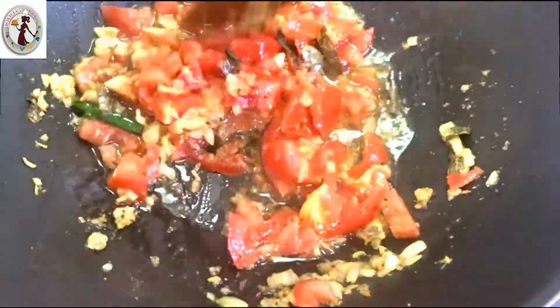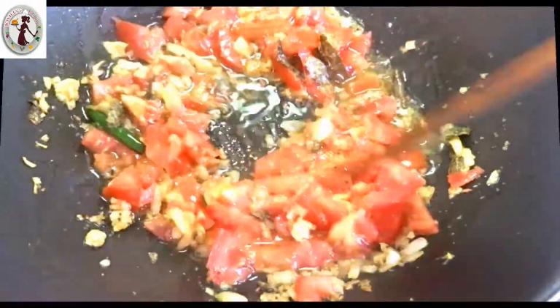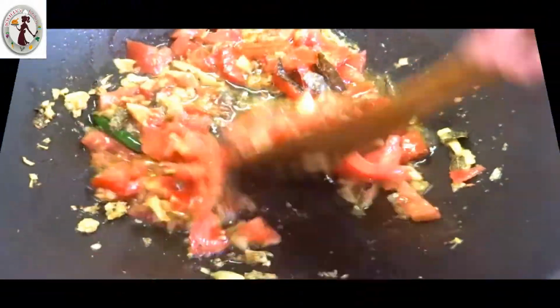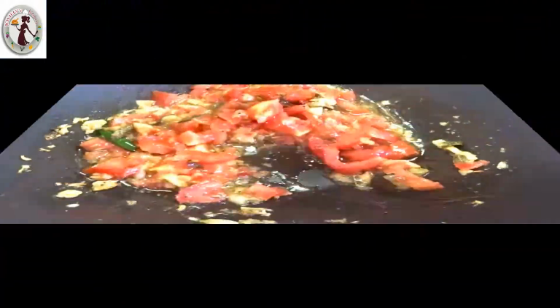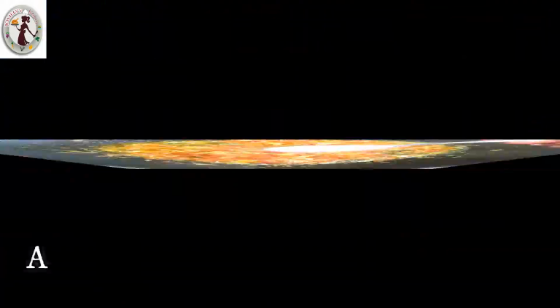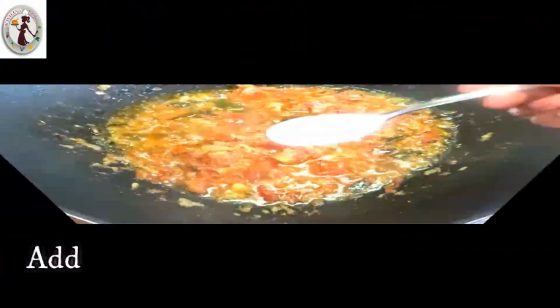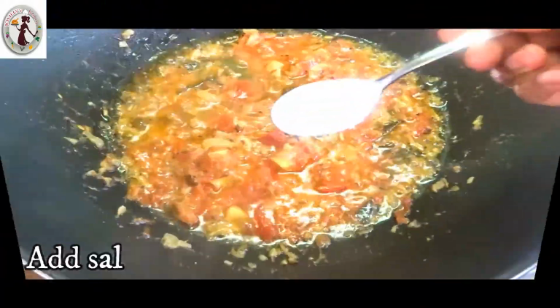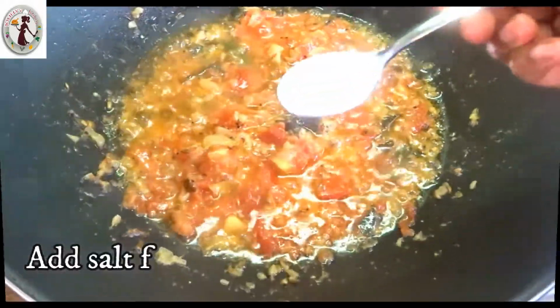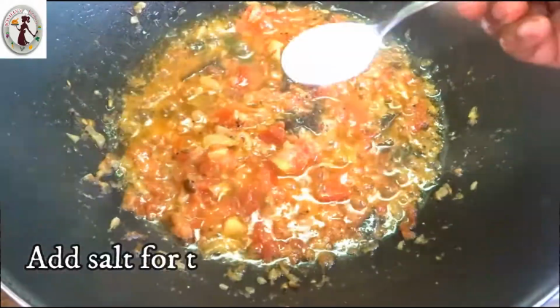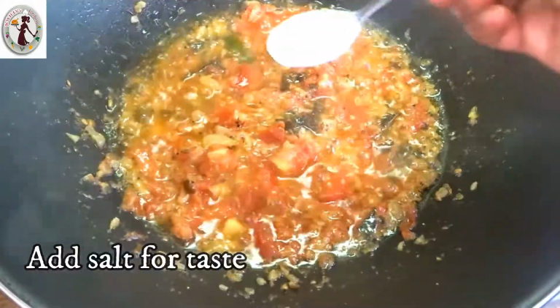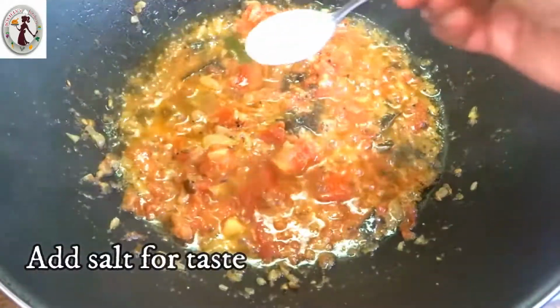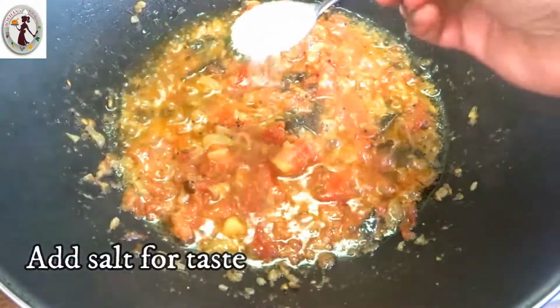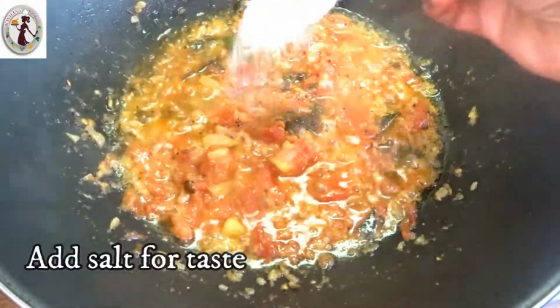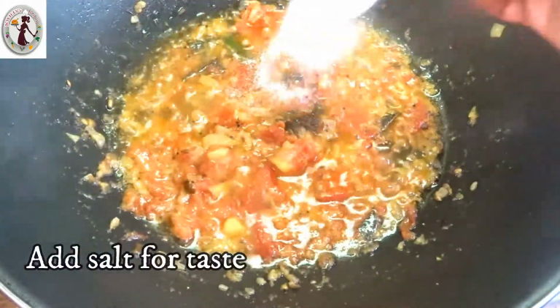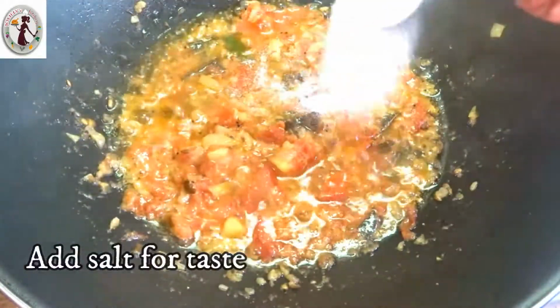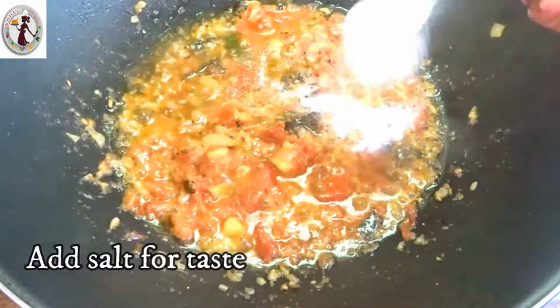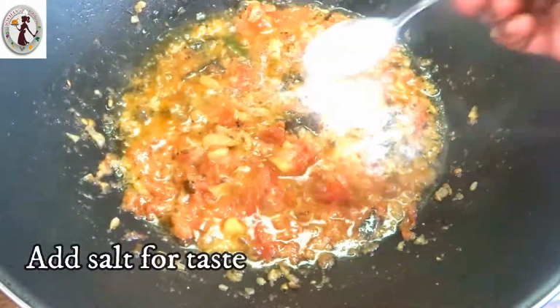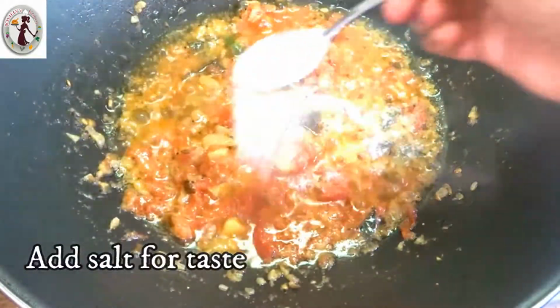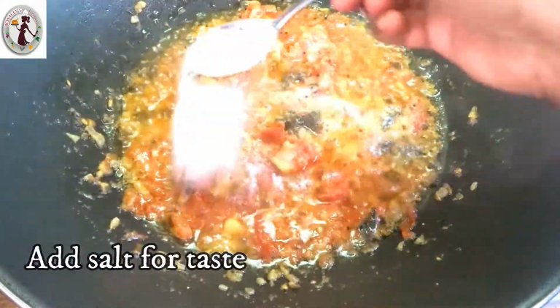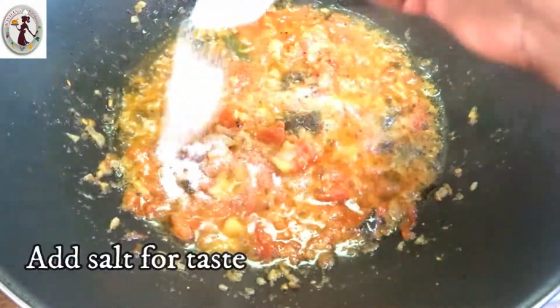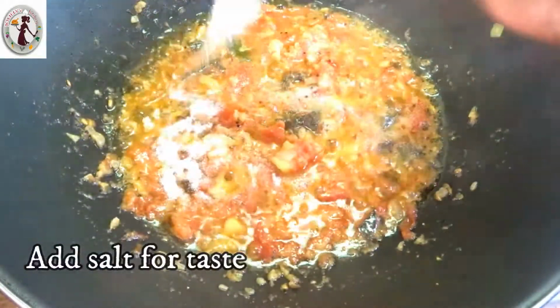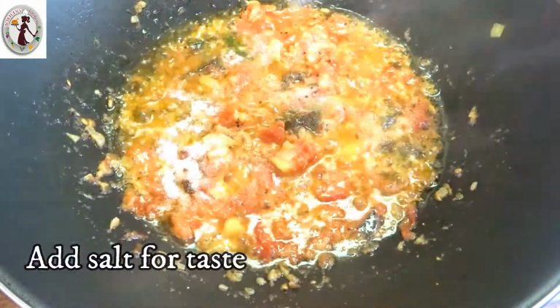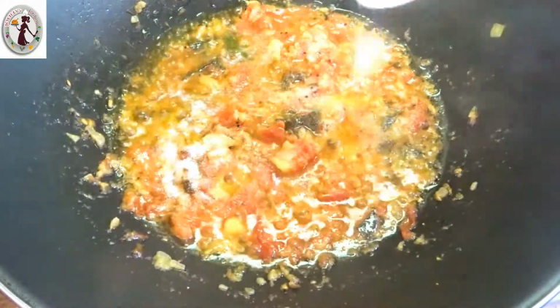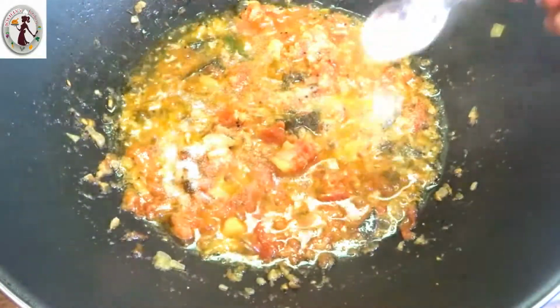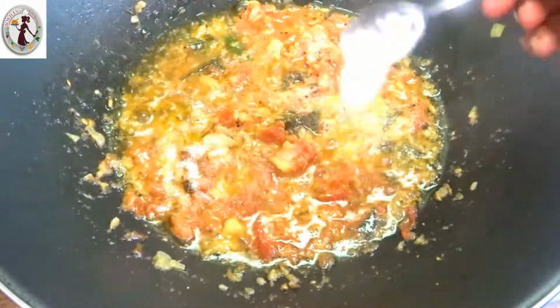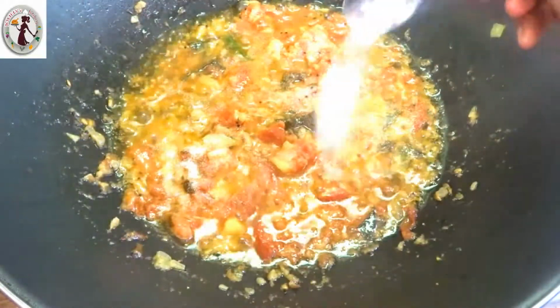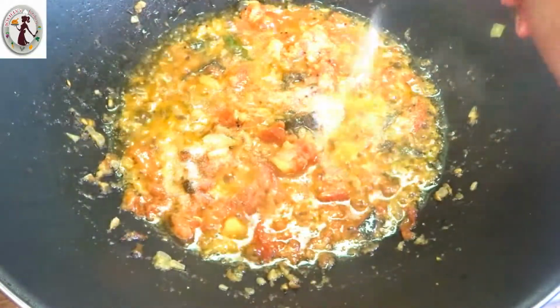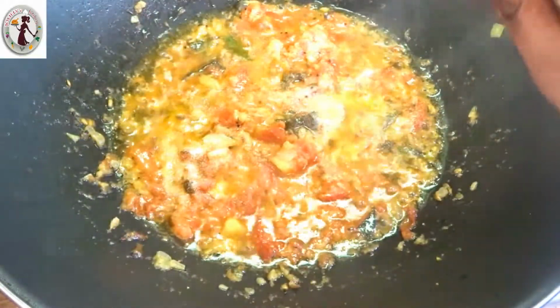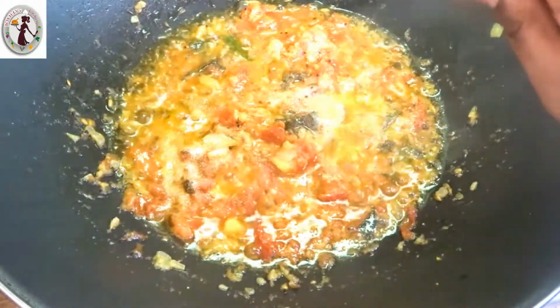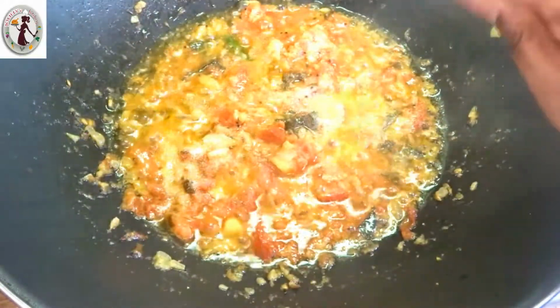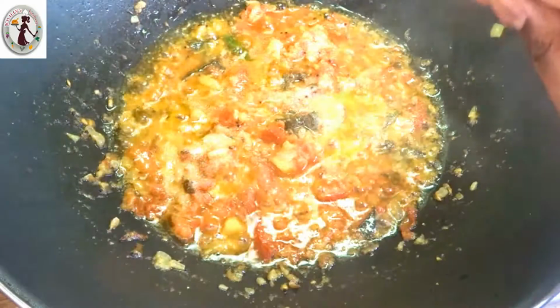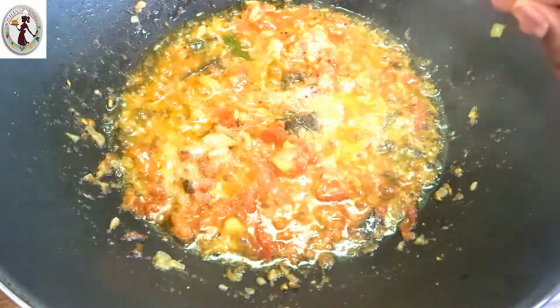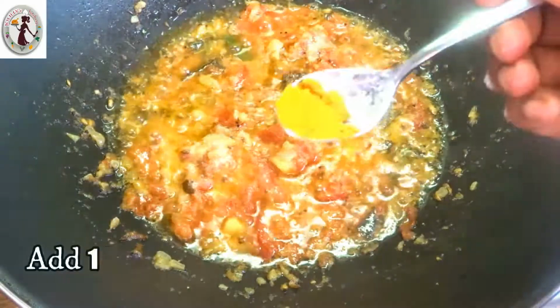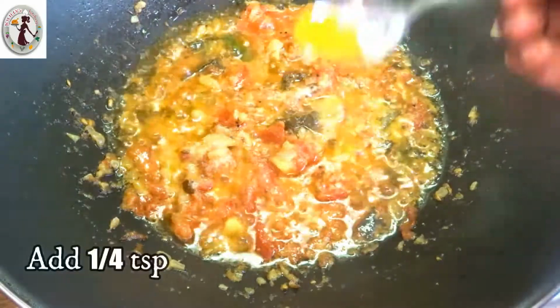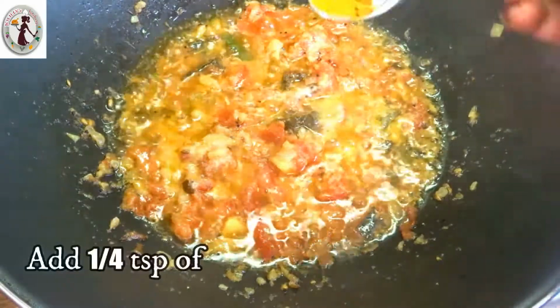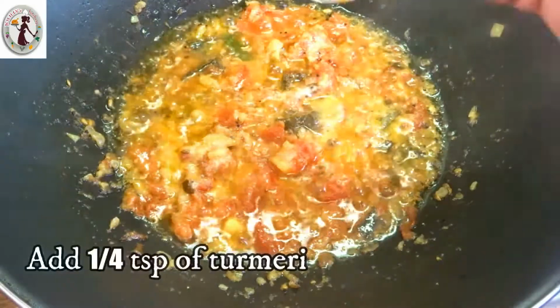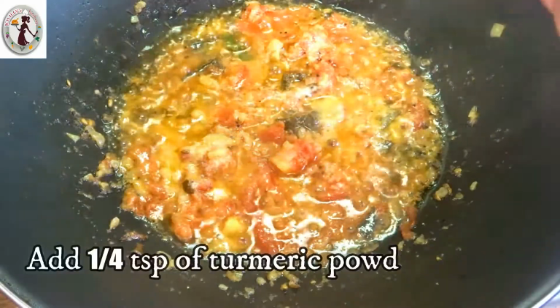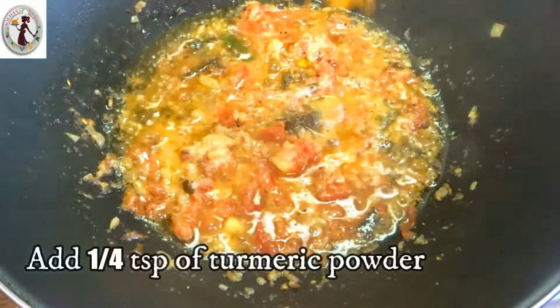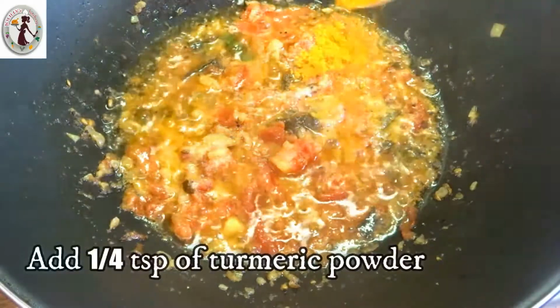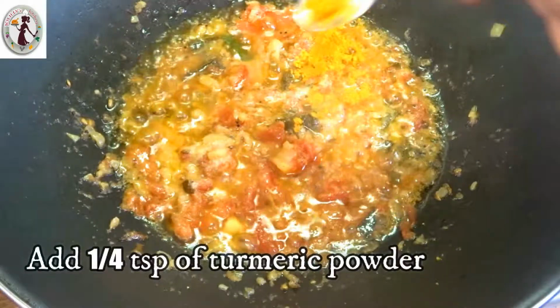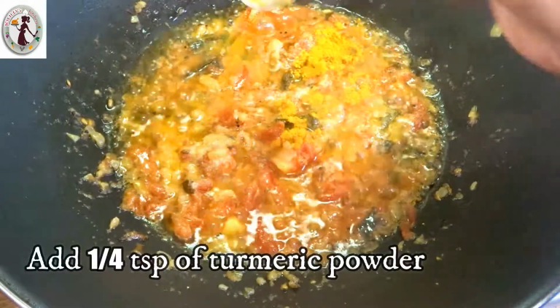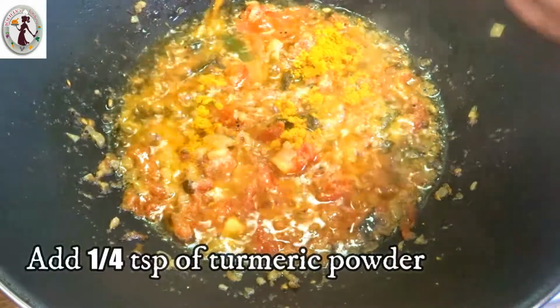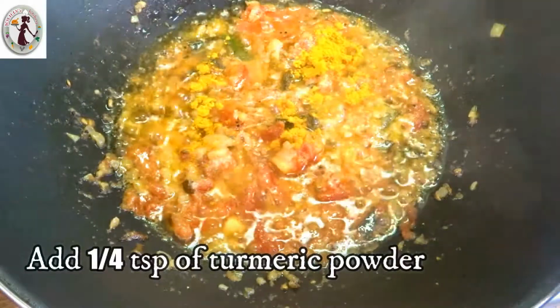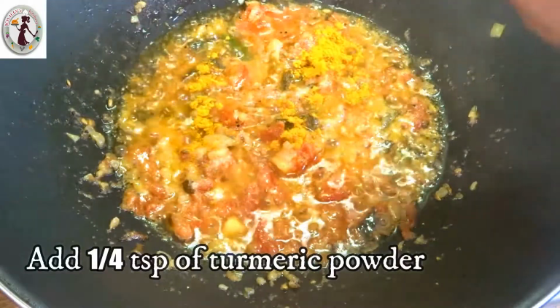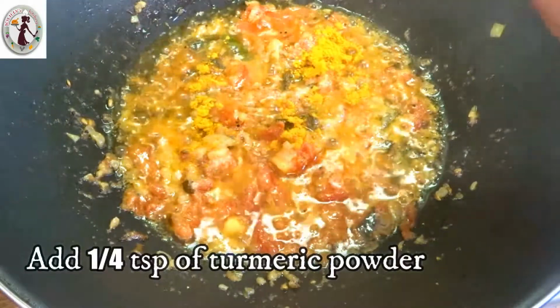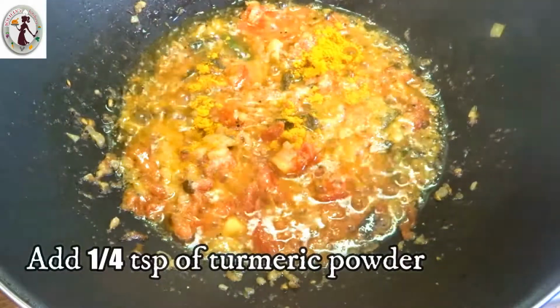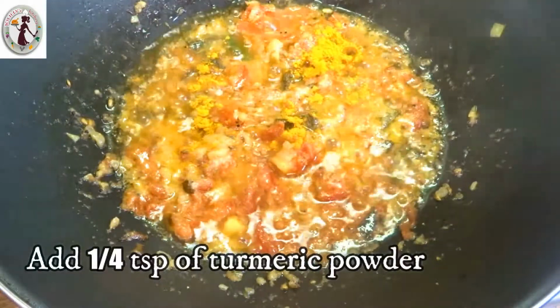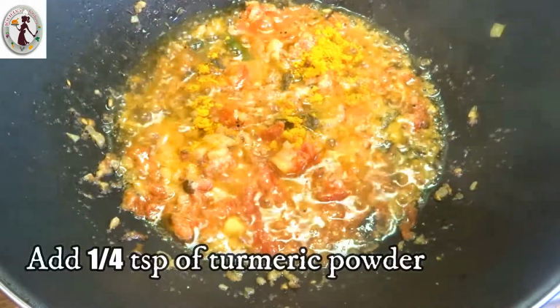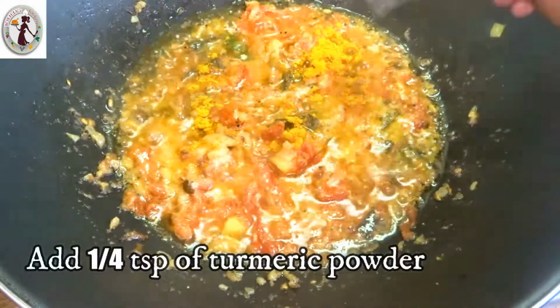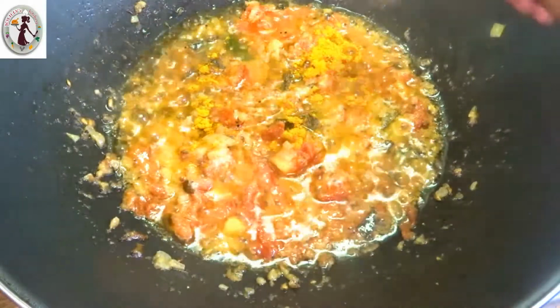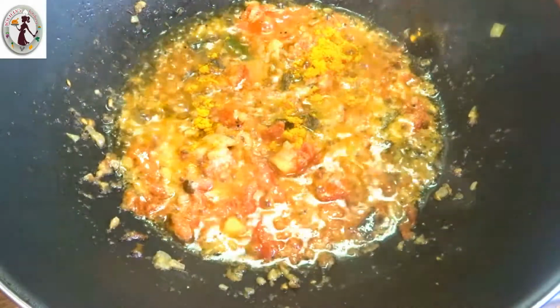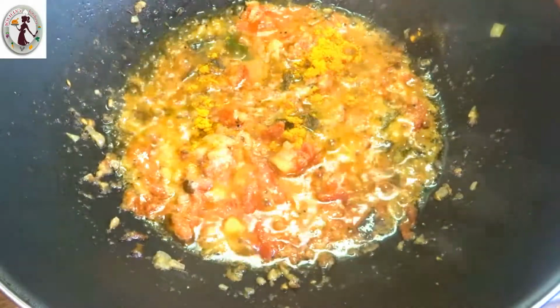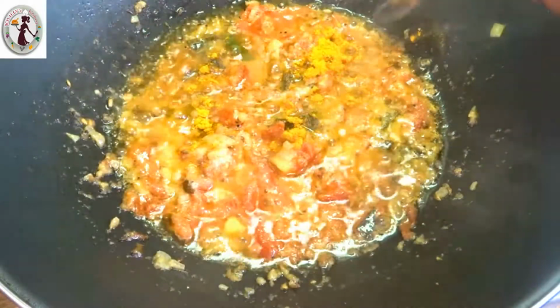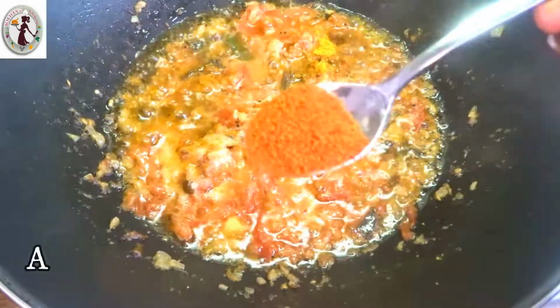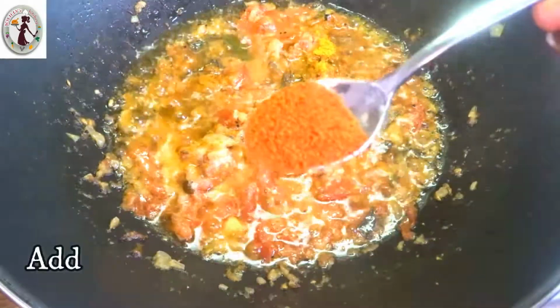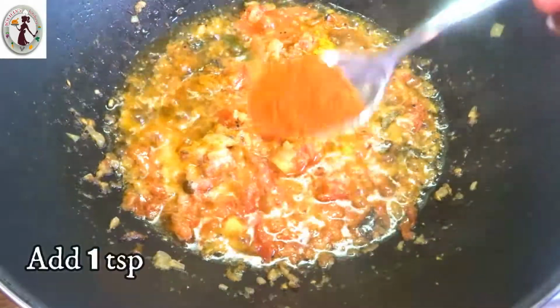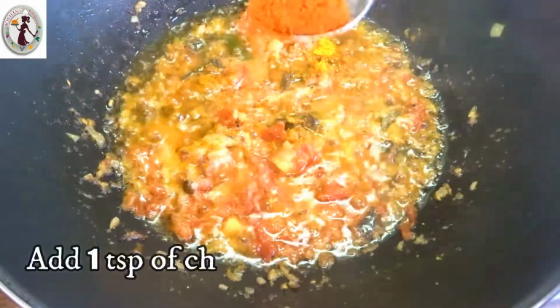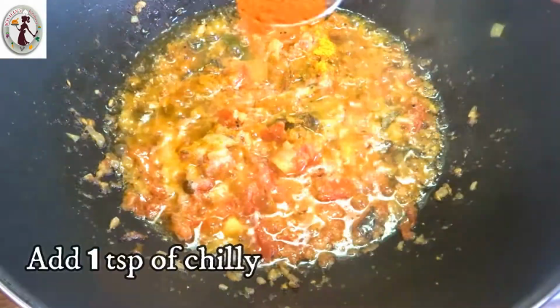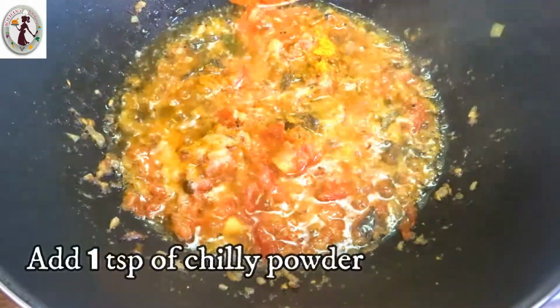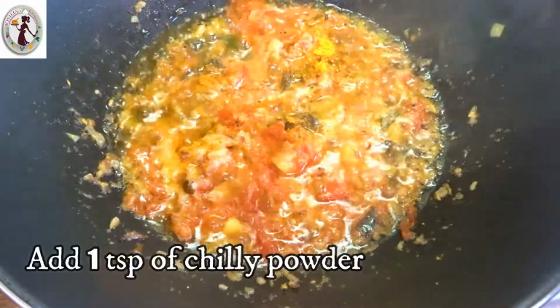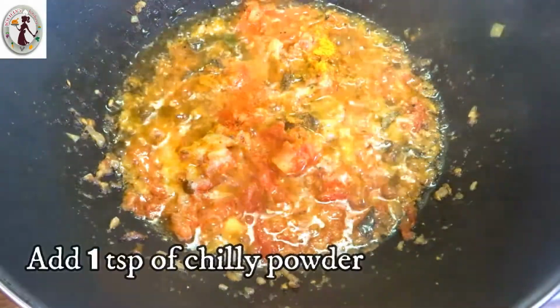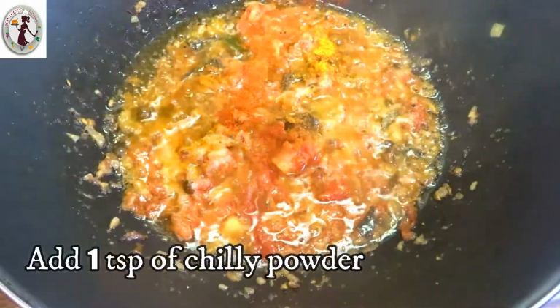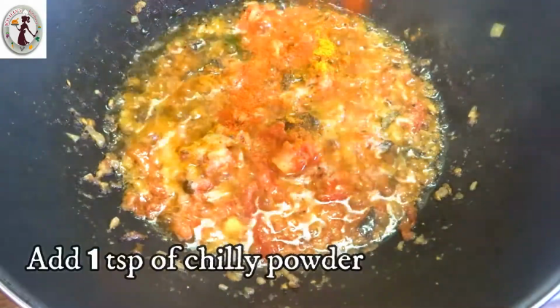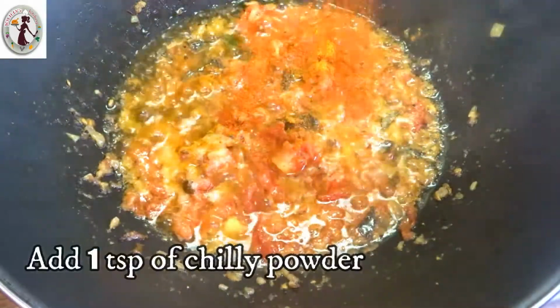Let's put a few almonds in the juice. Add 1 teaspoon of milk.